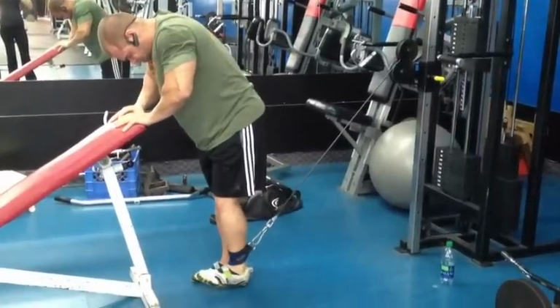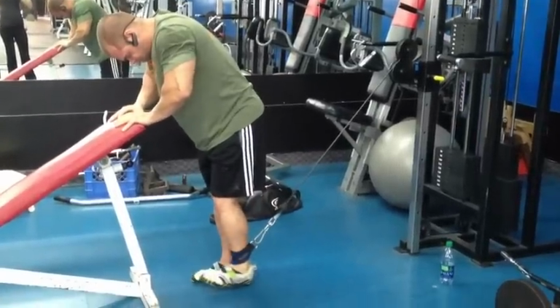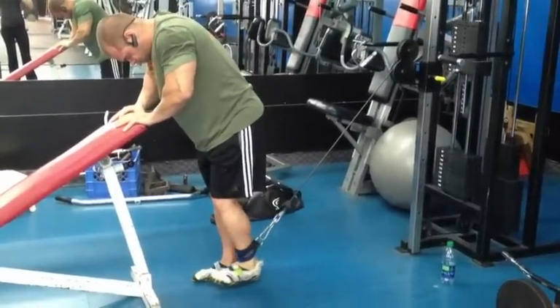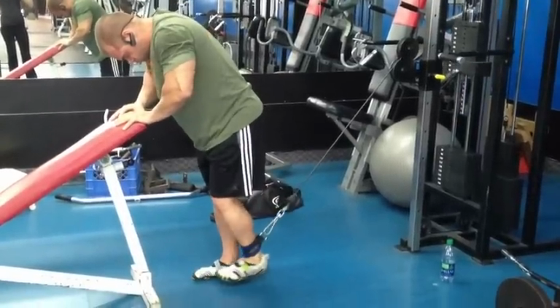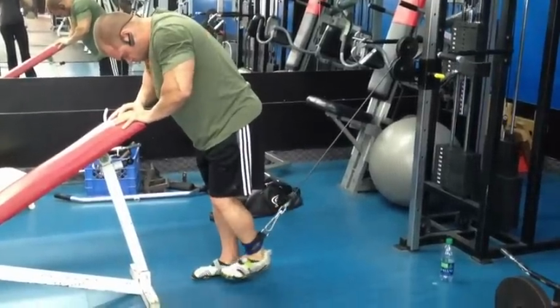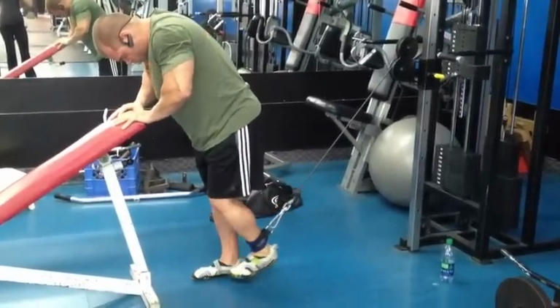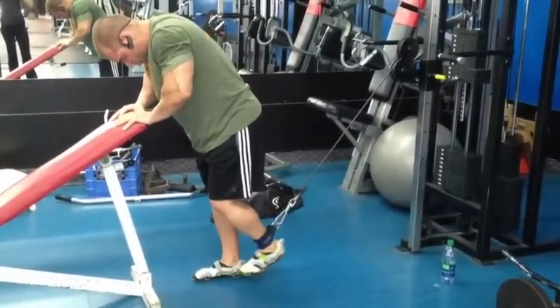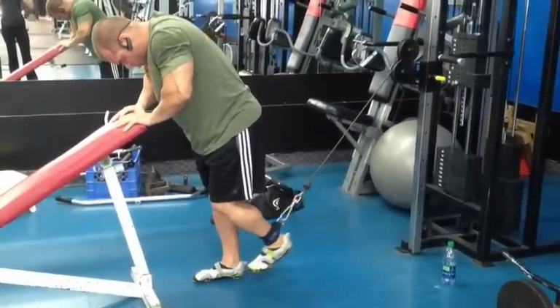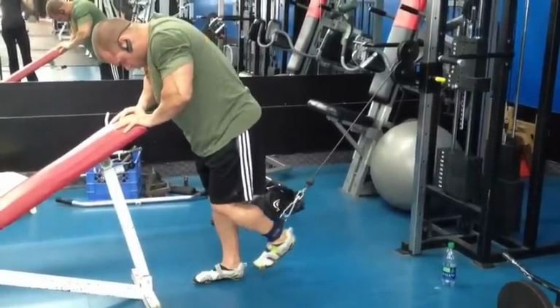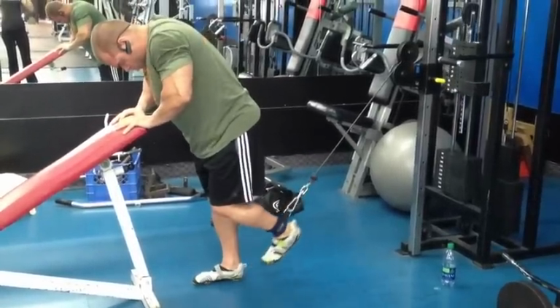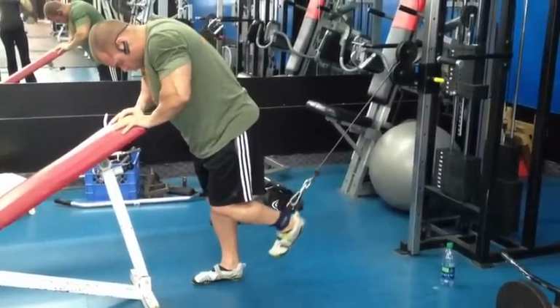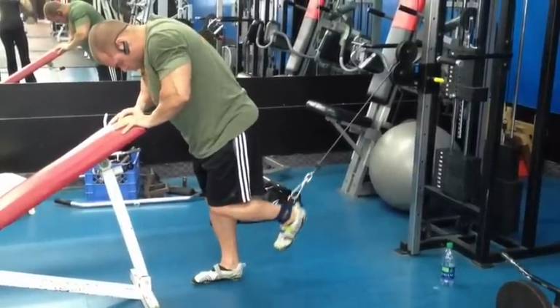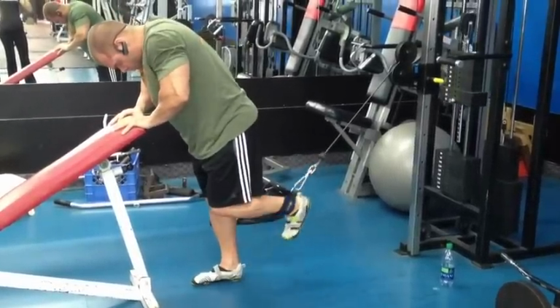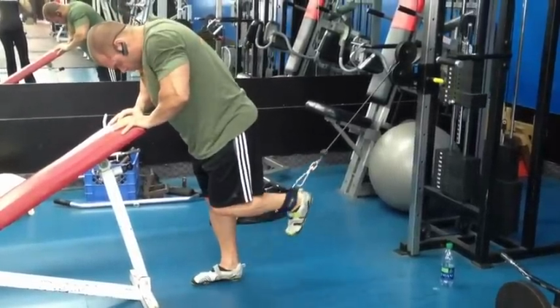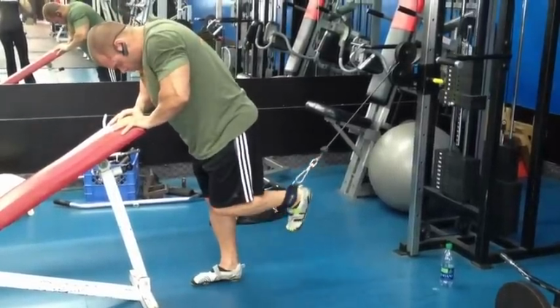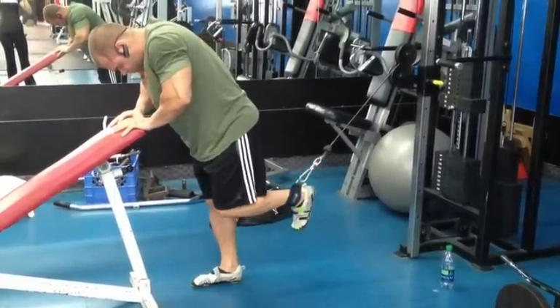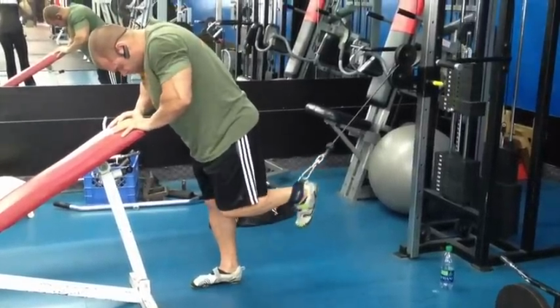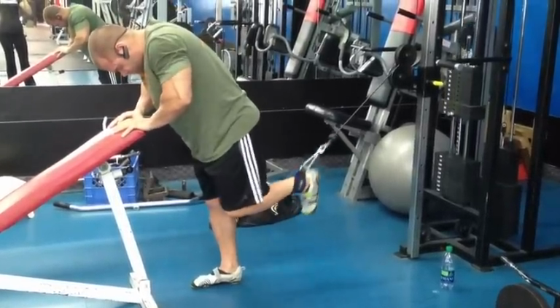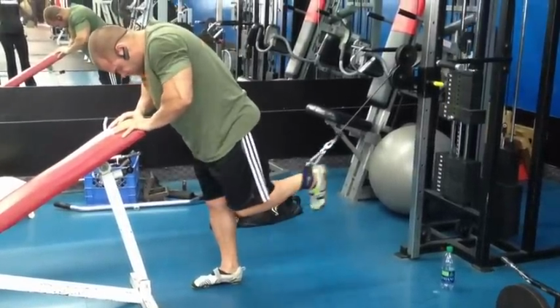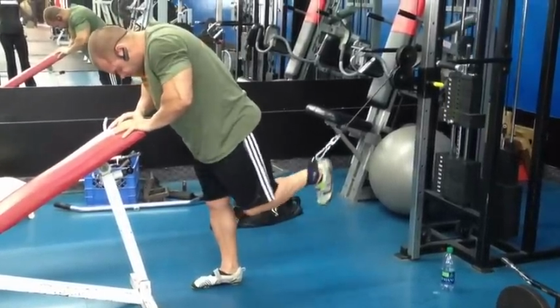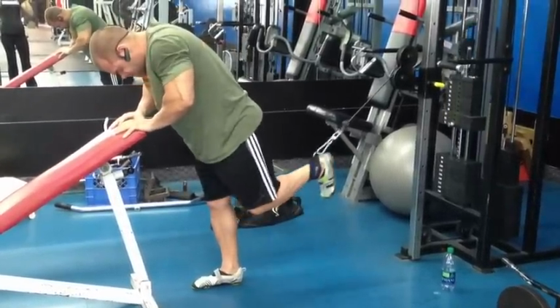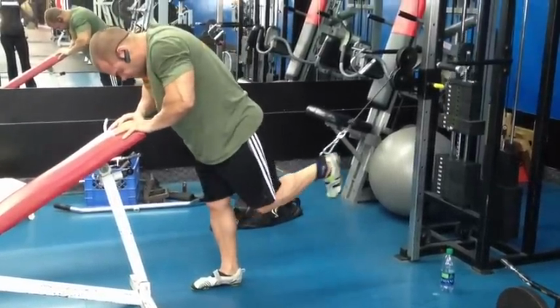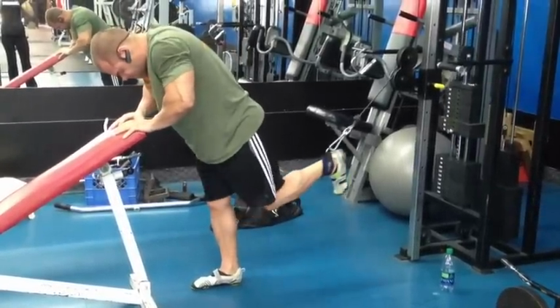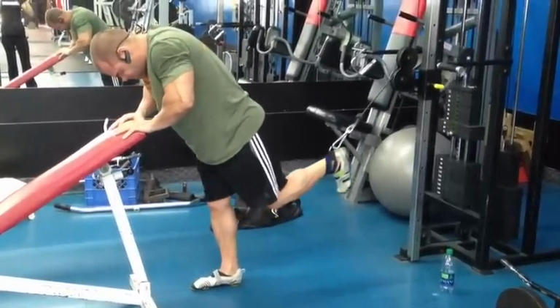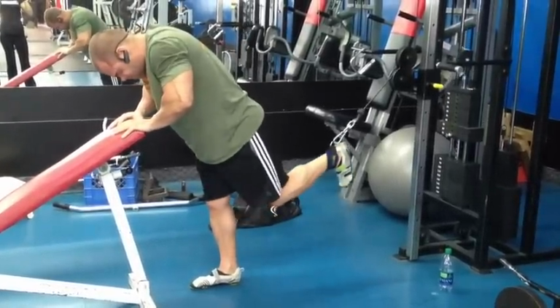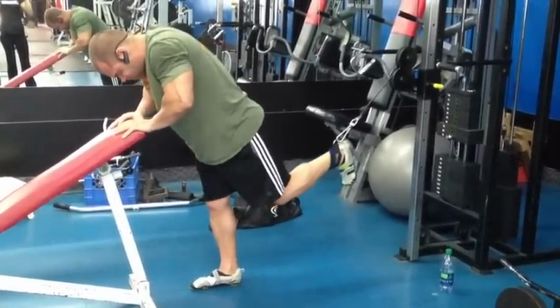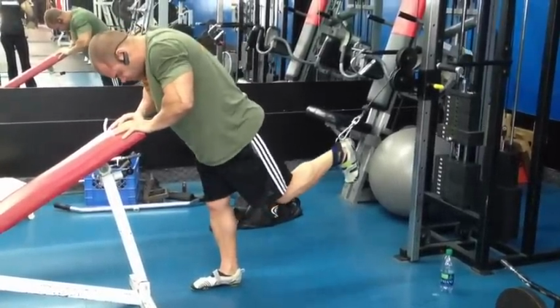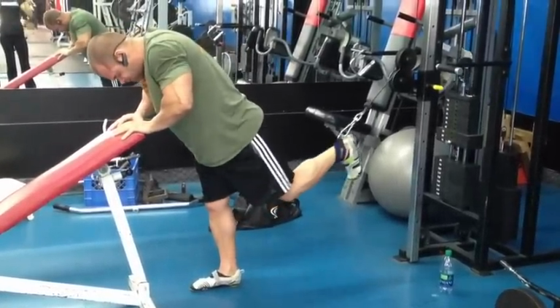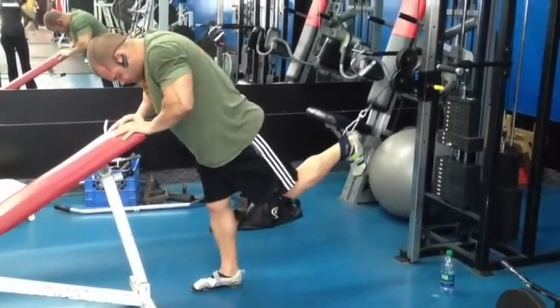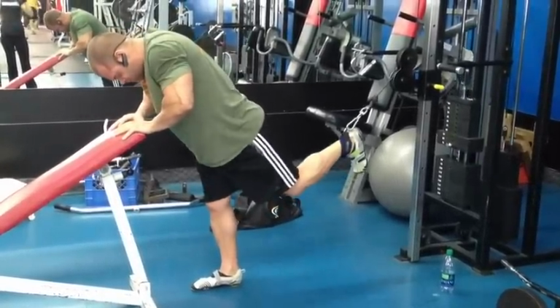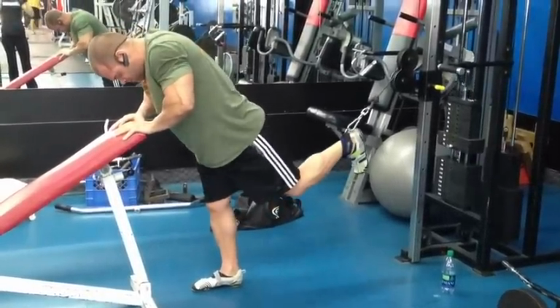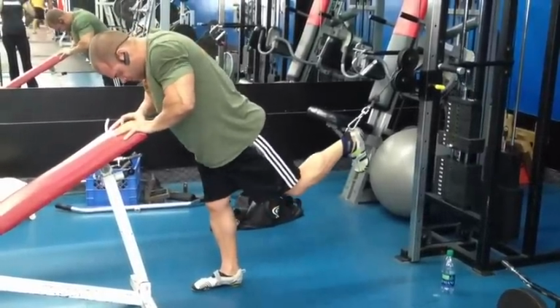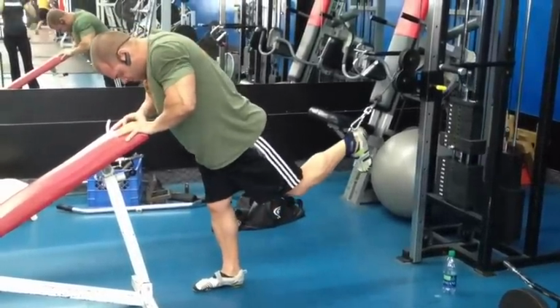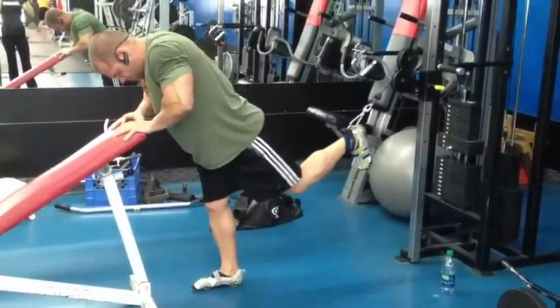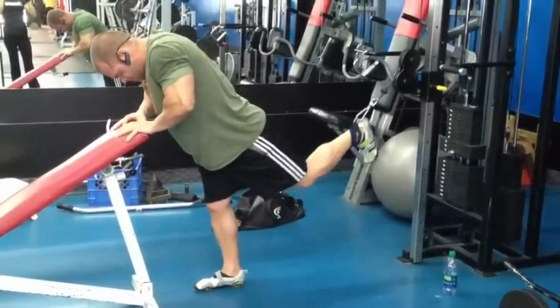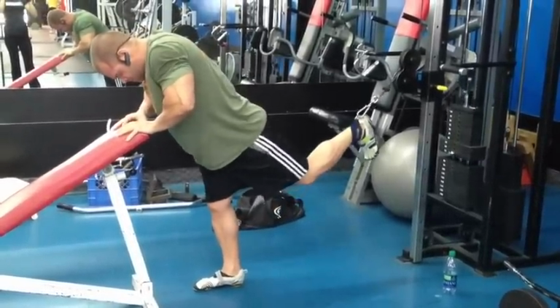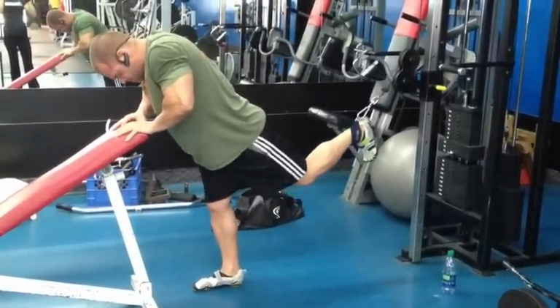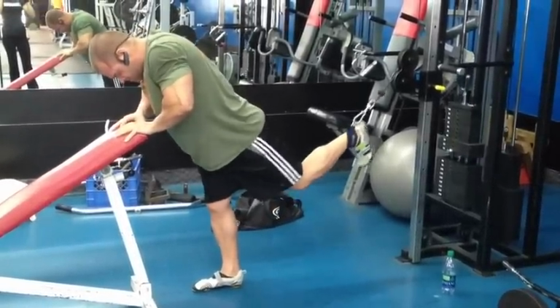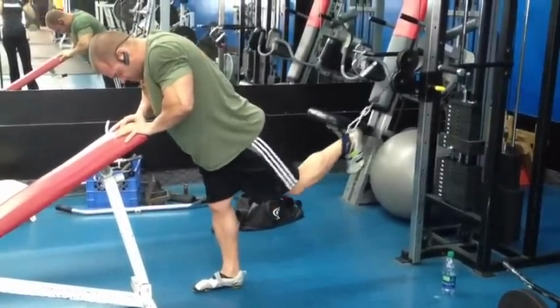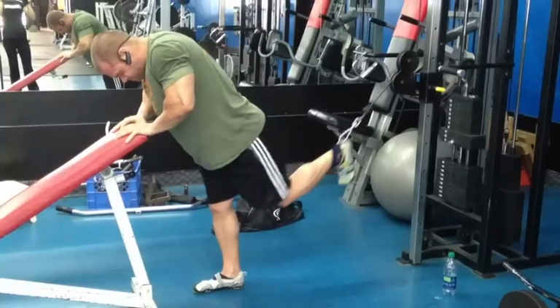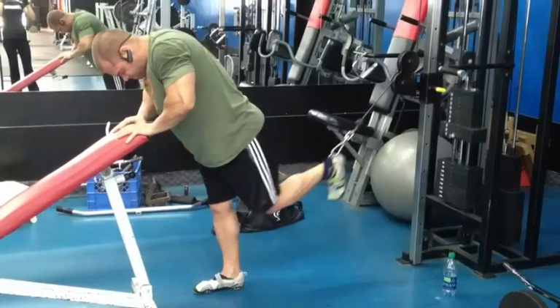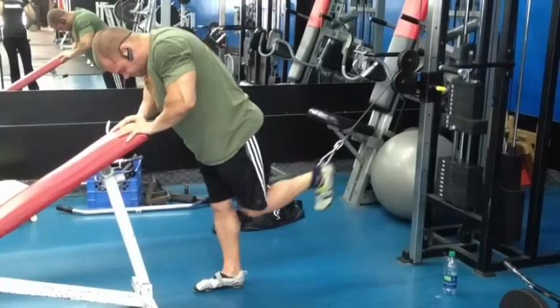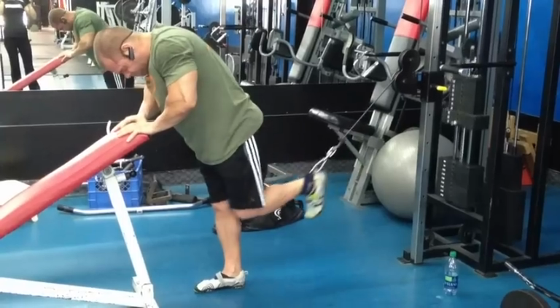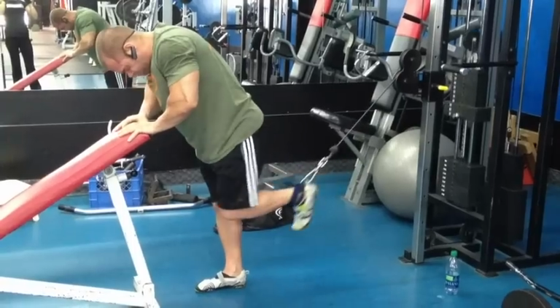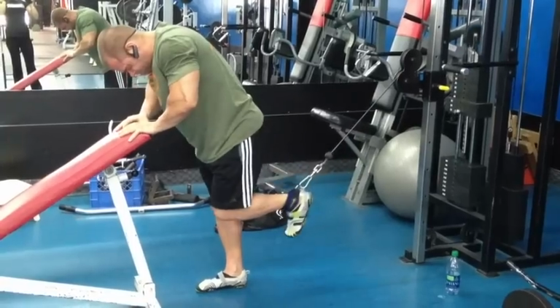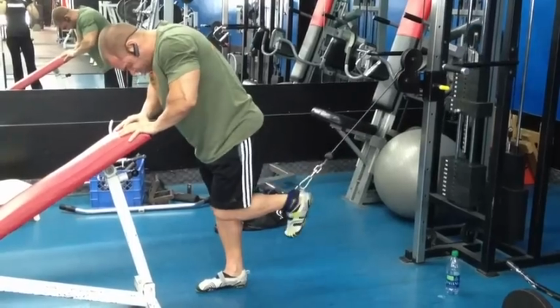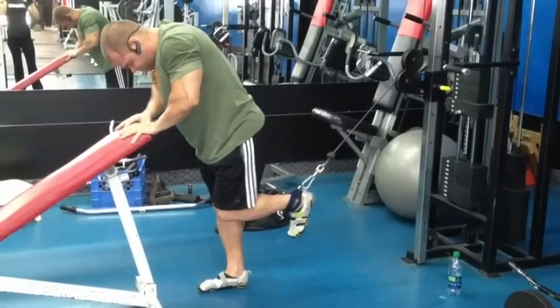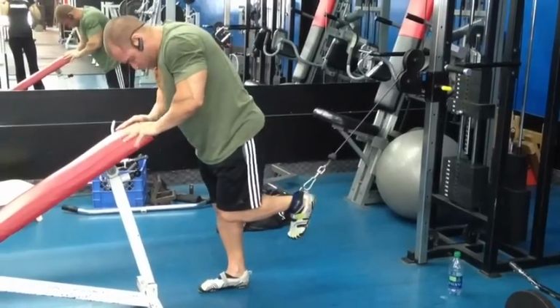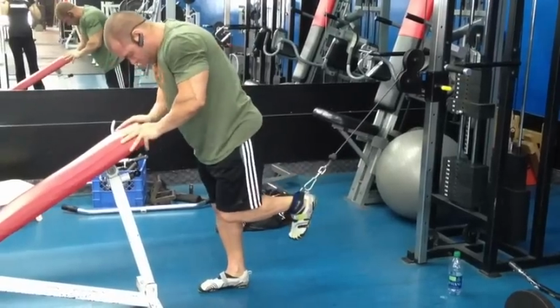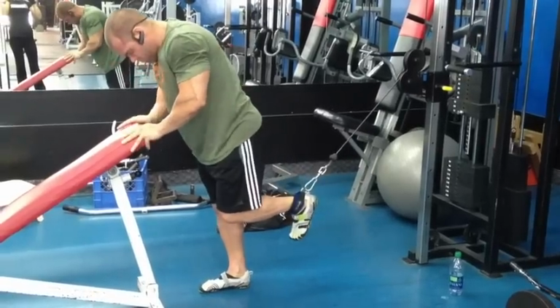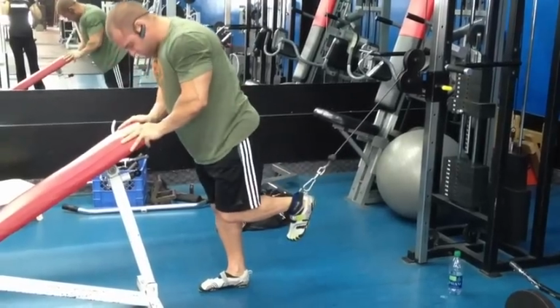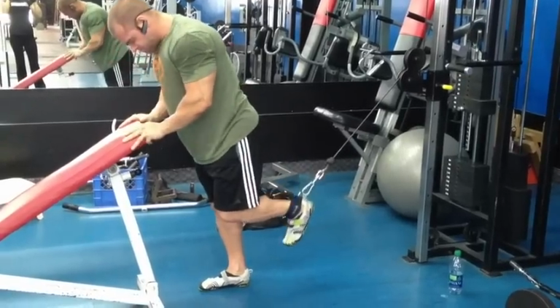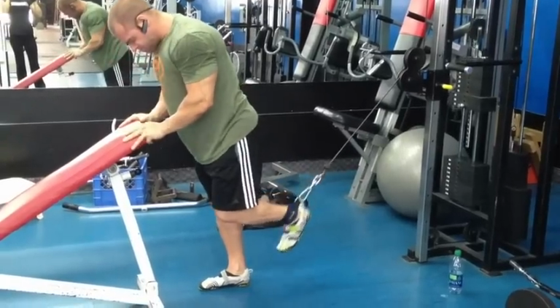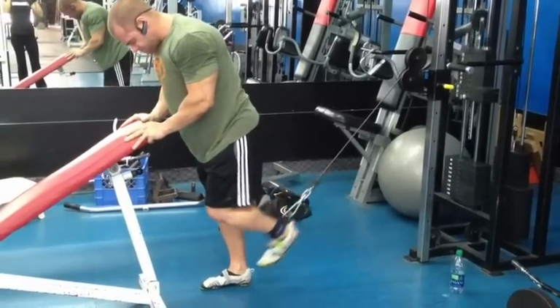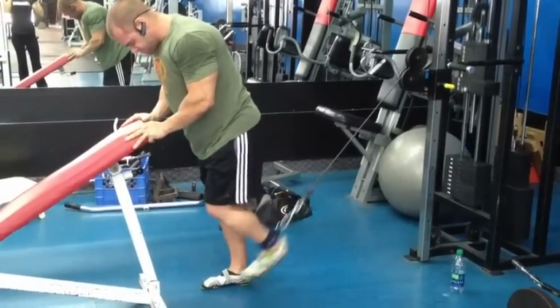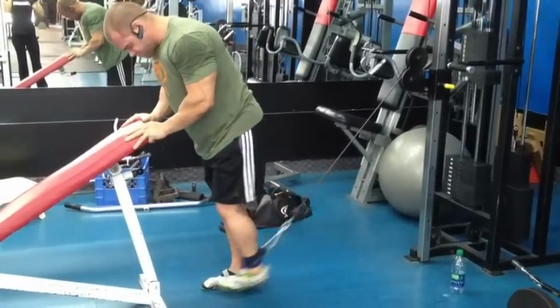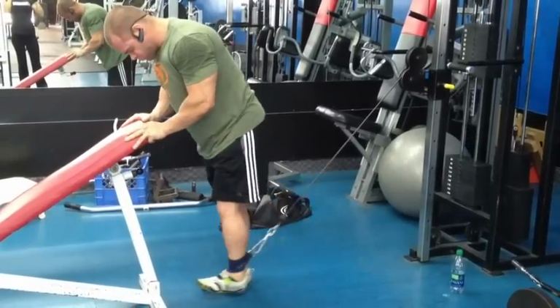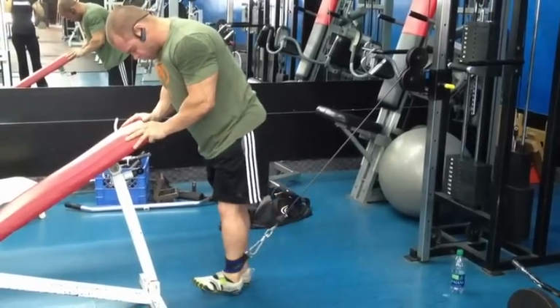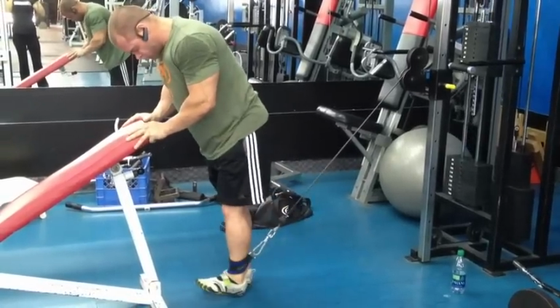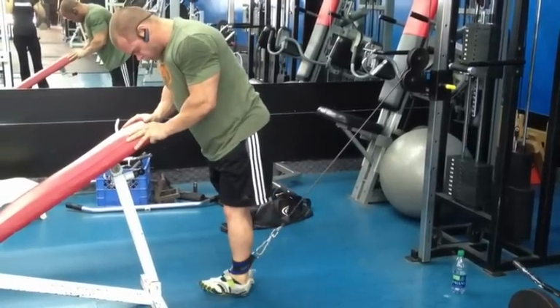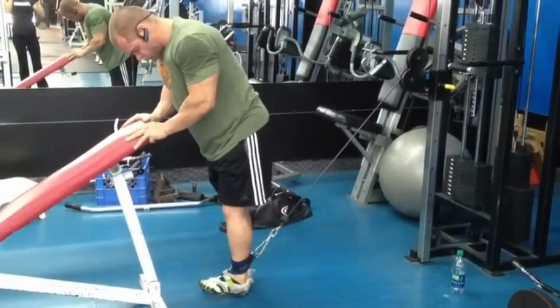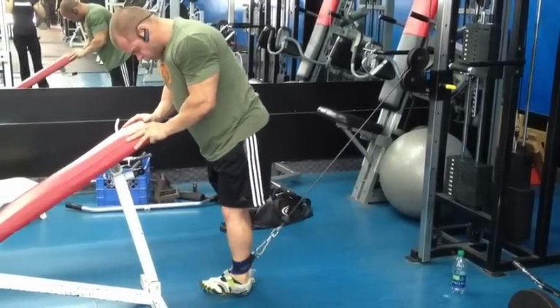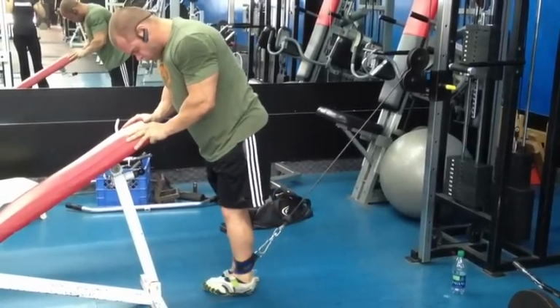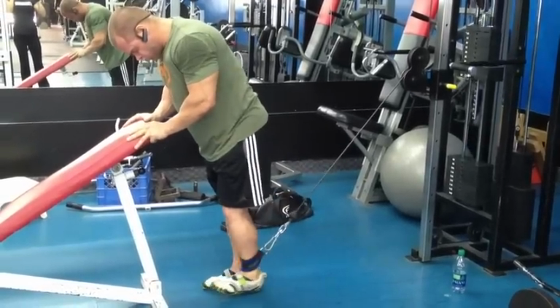This exercise has two parts to it: the first being the stretch, and then the extension.